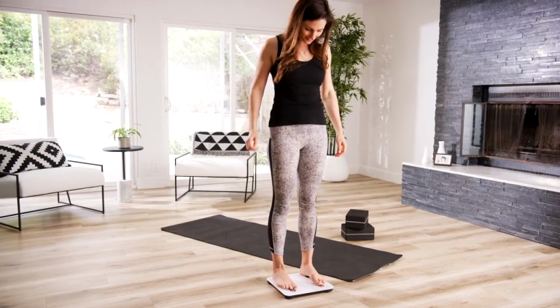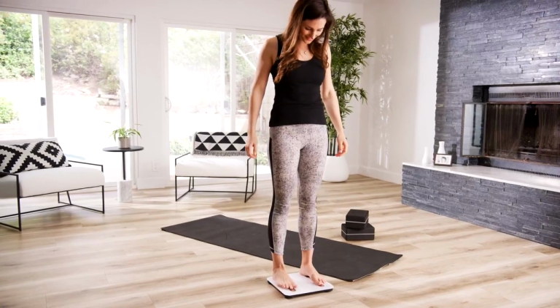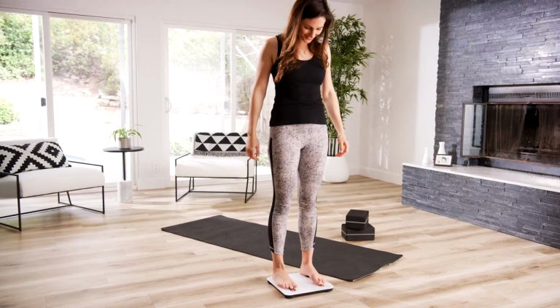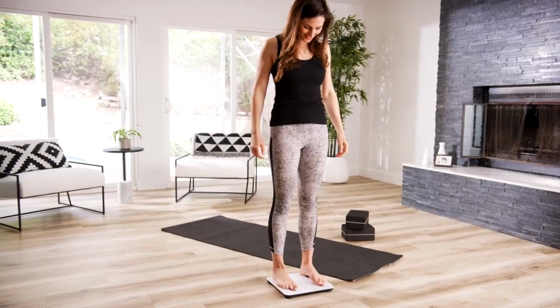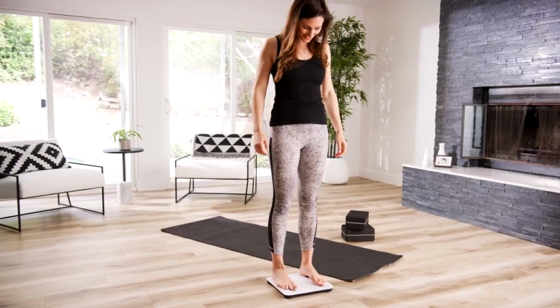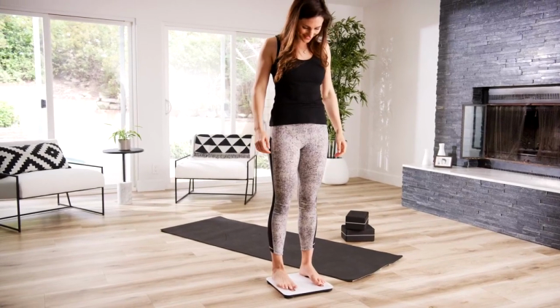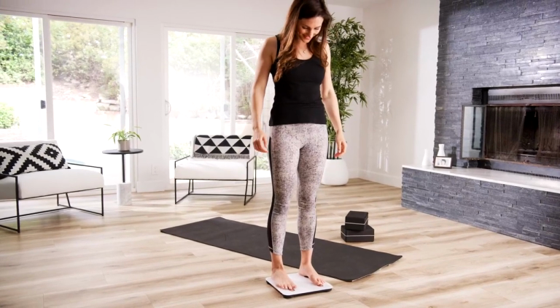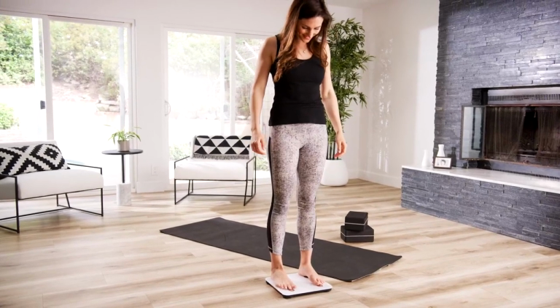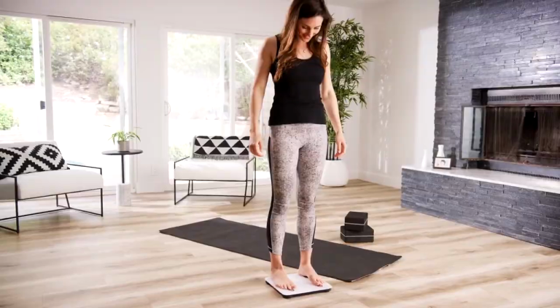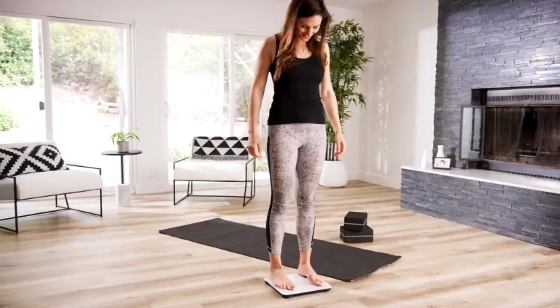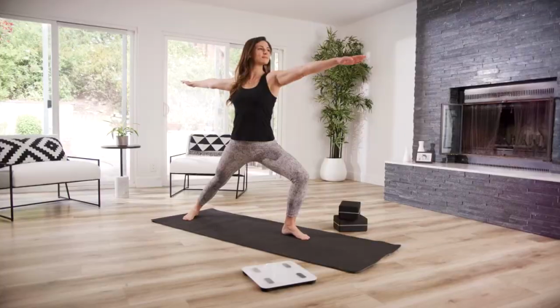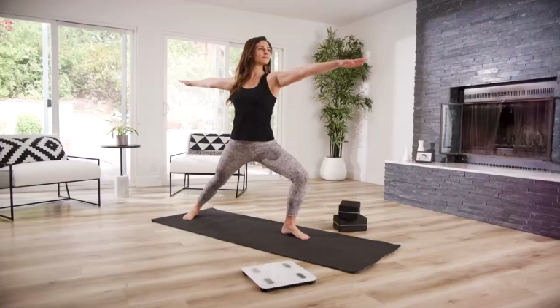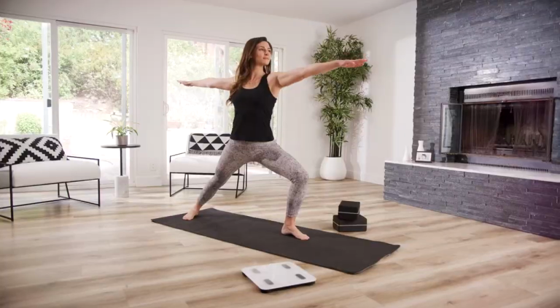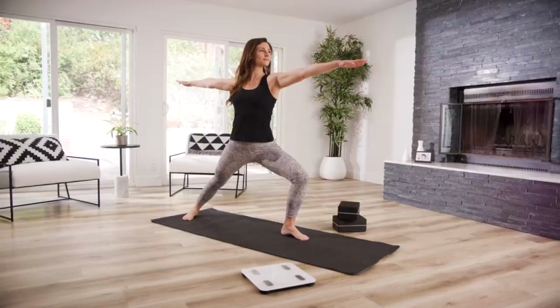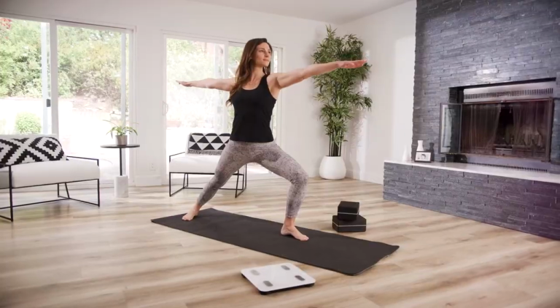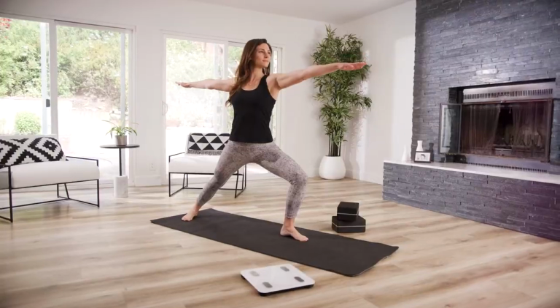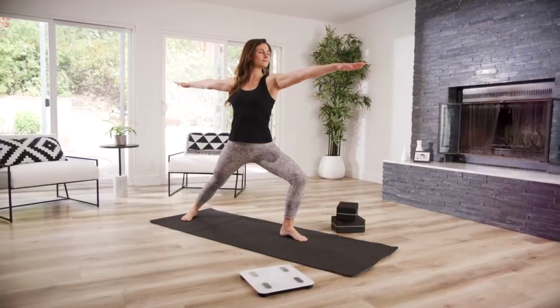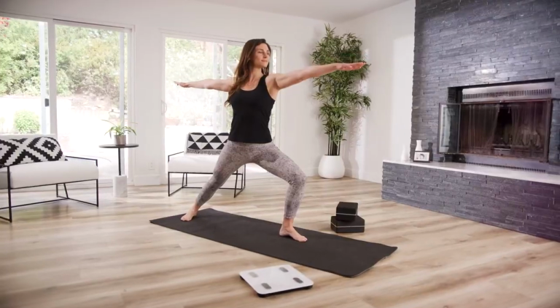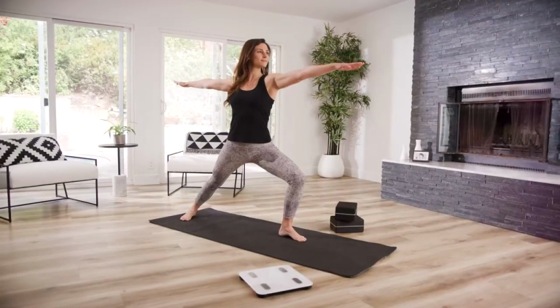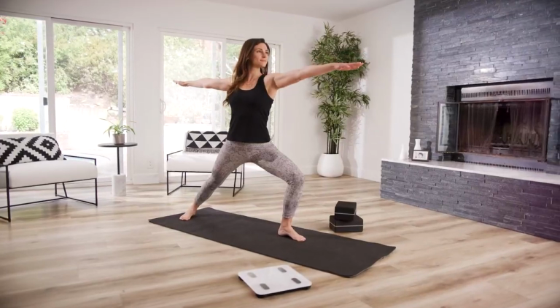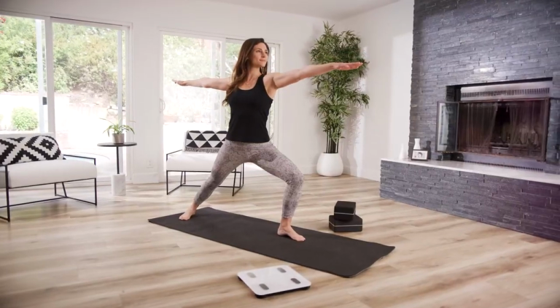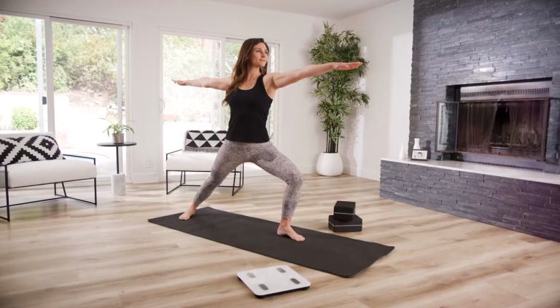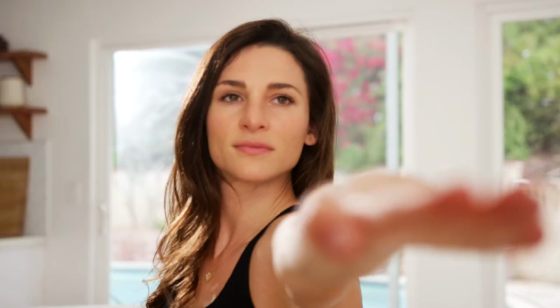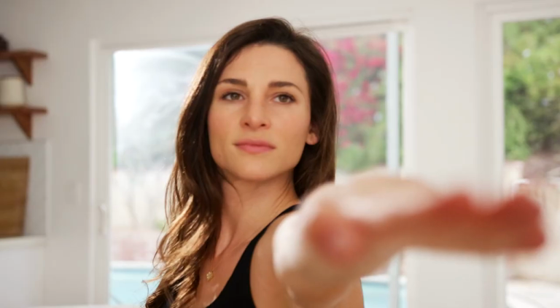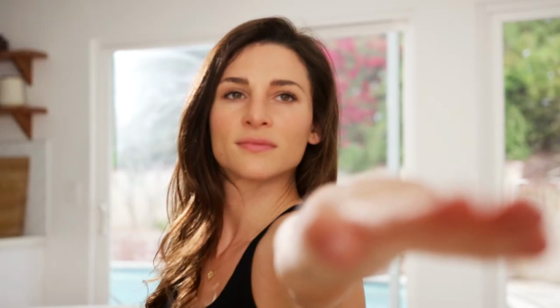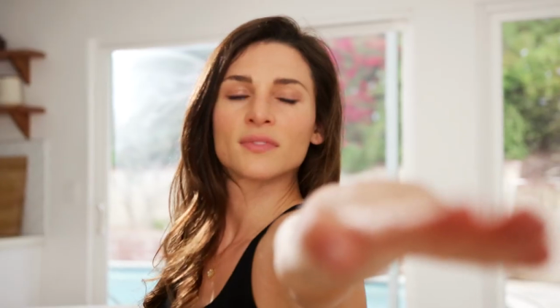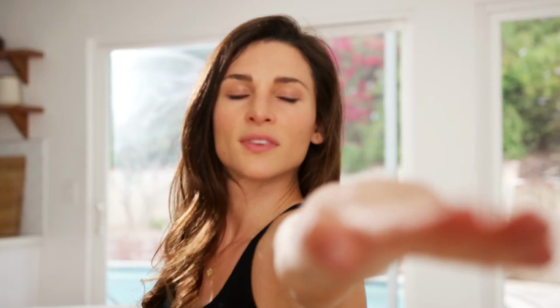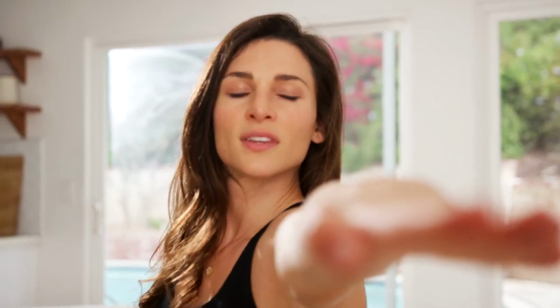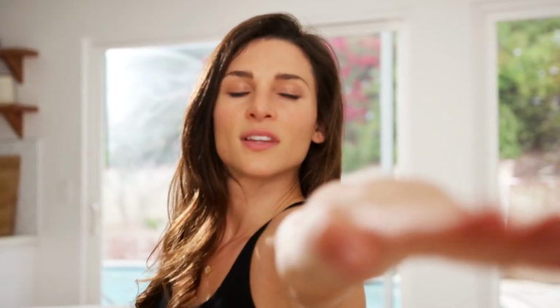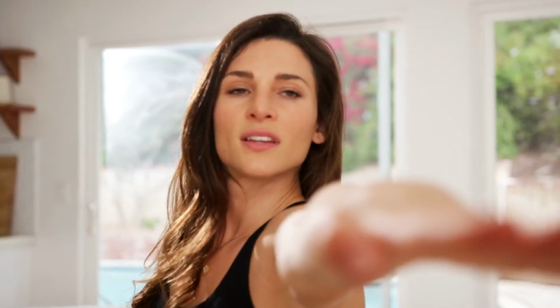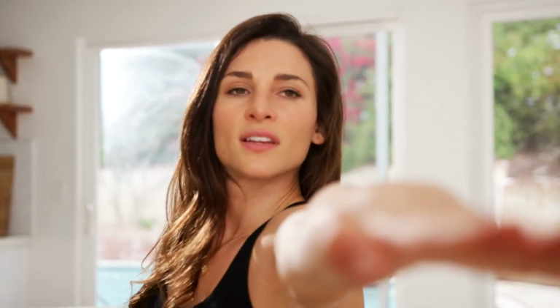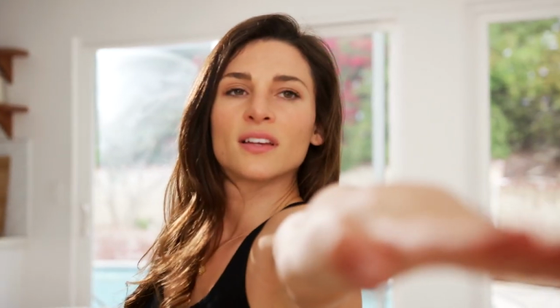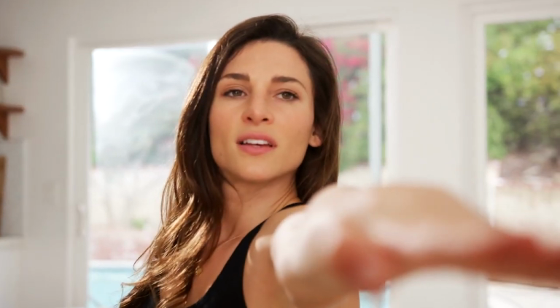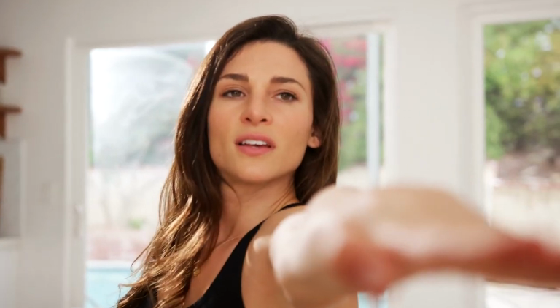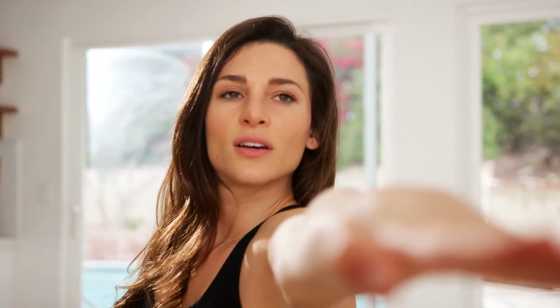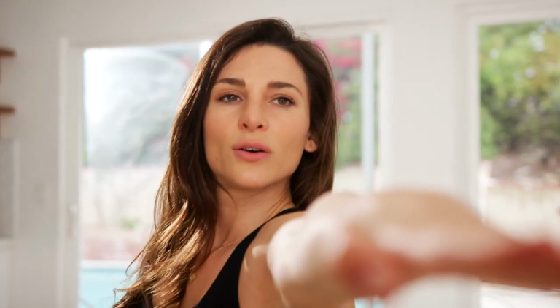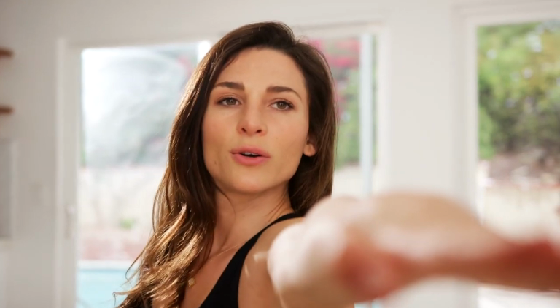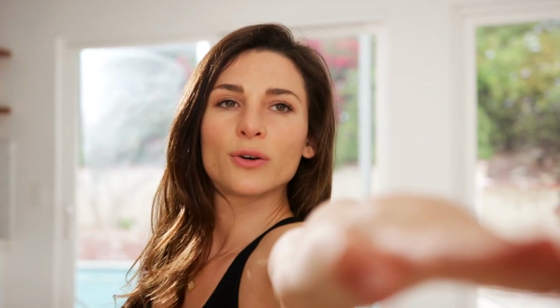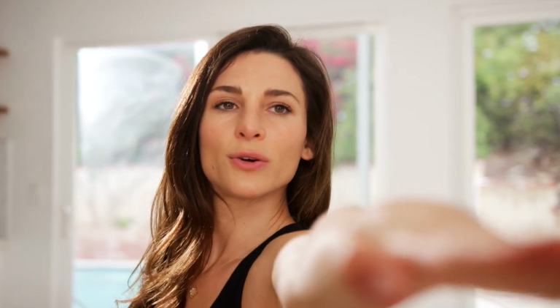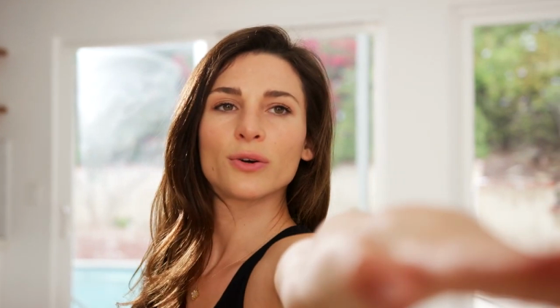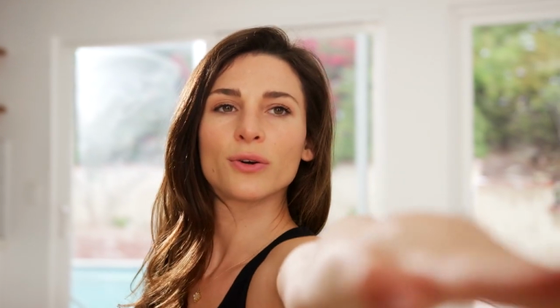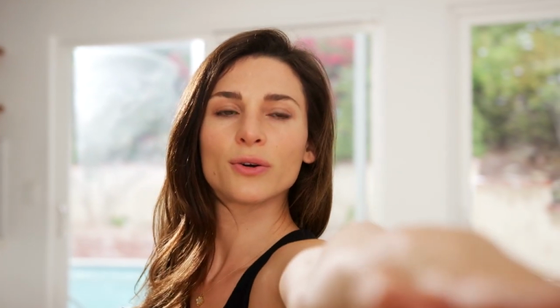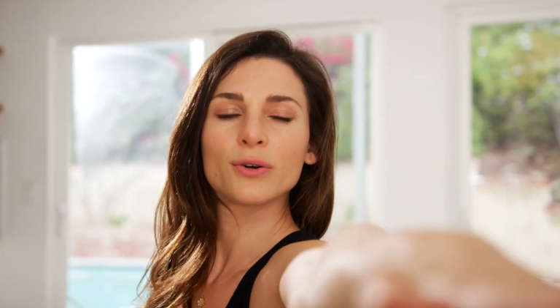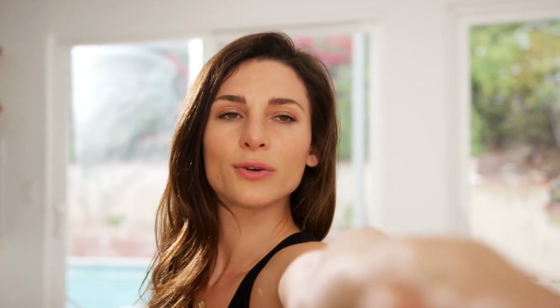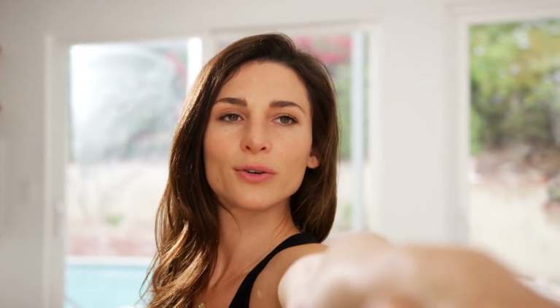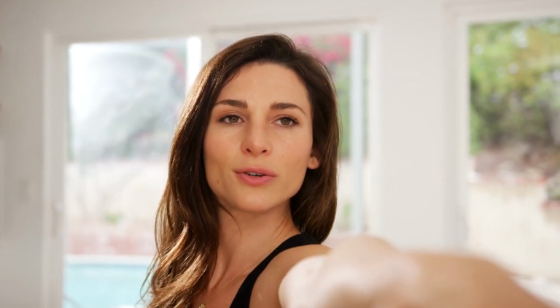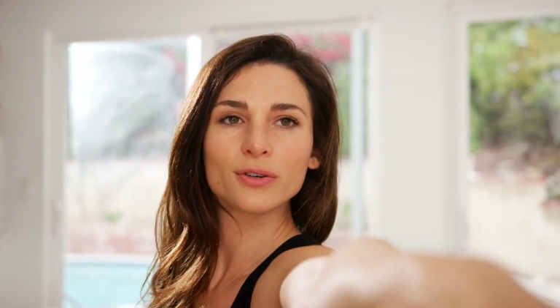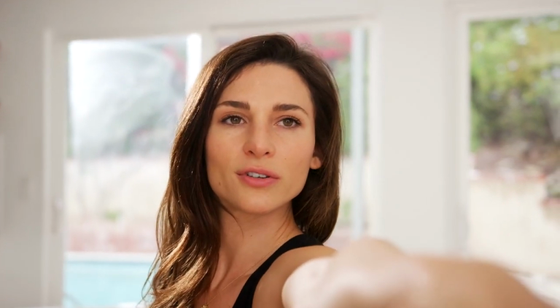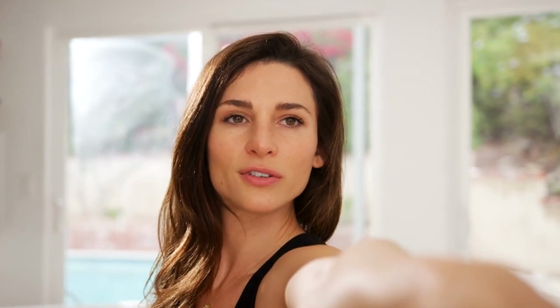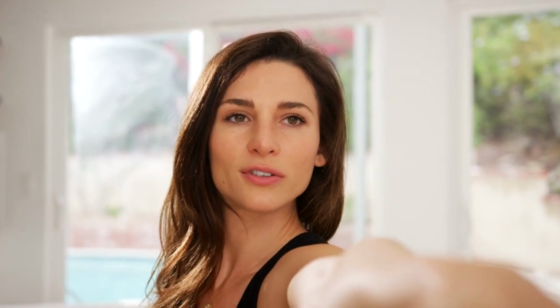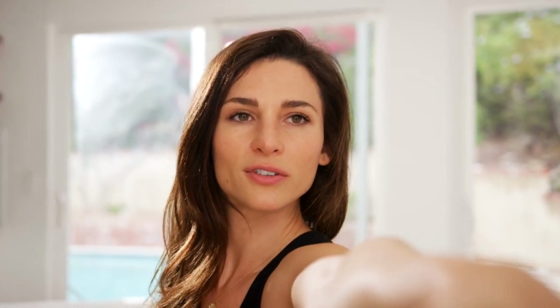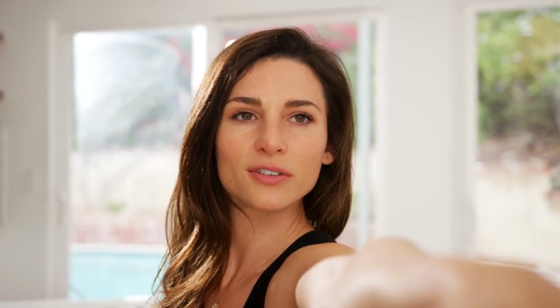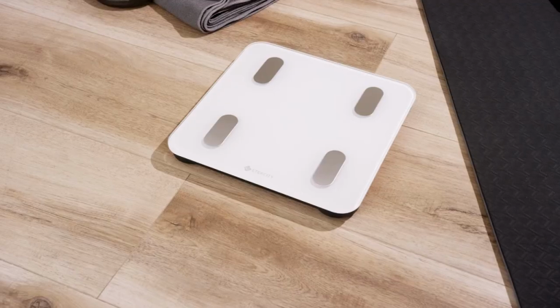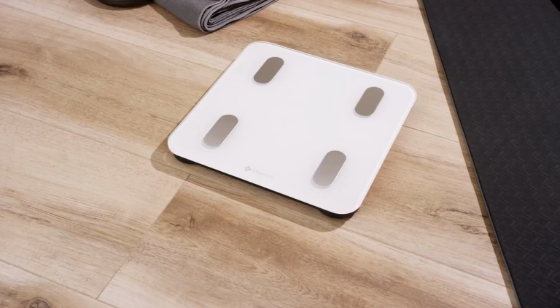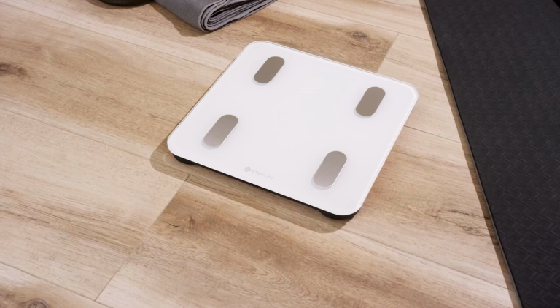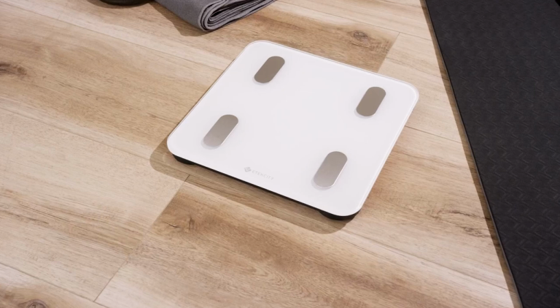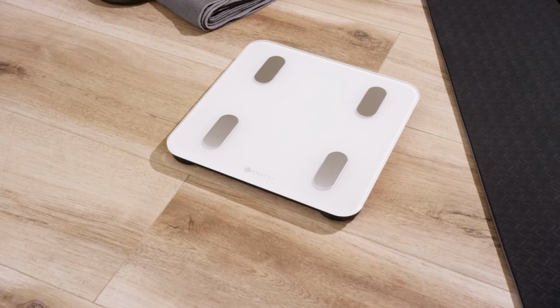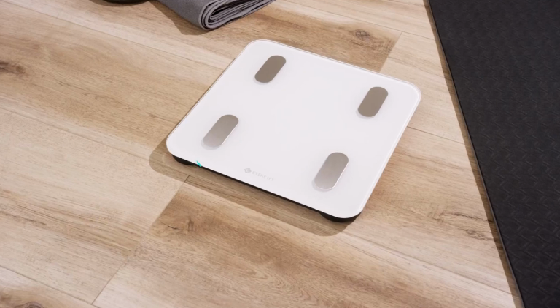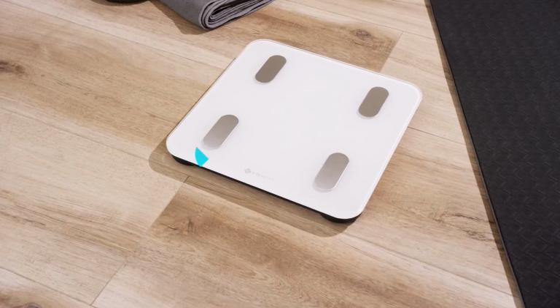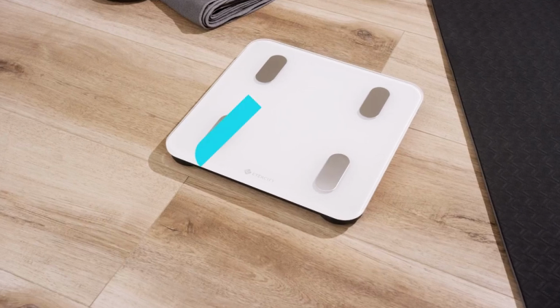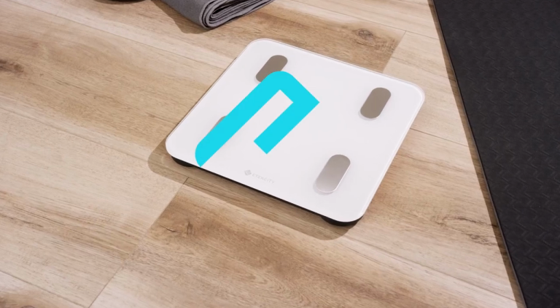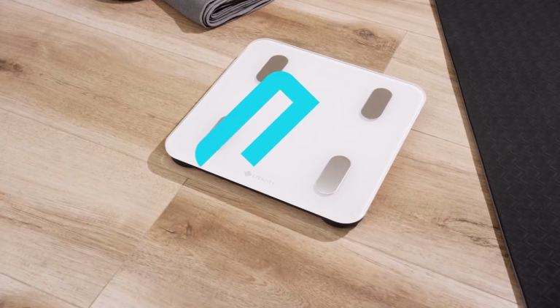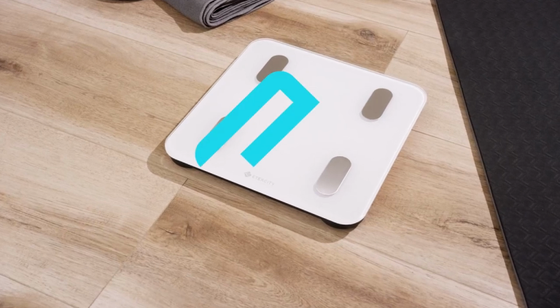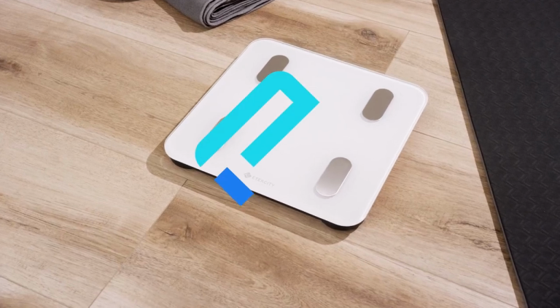Now that your scale is primed and ready, you can stay healthy by tracking your progress with eTechCity's Smart Fitness Scale. Take care.